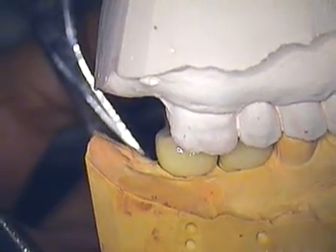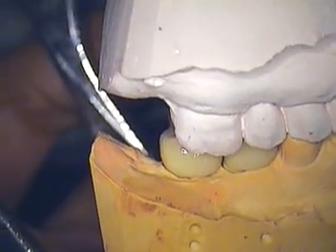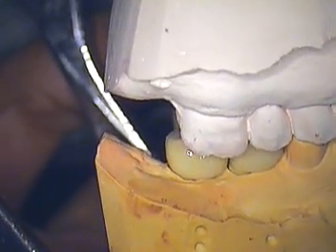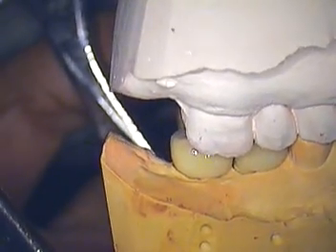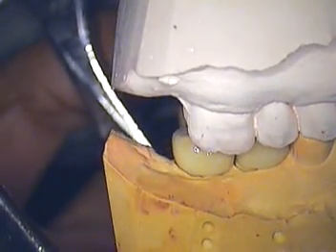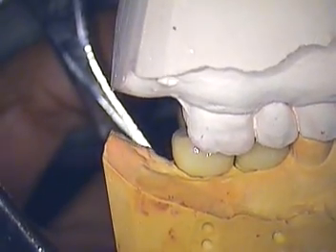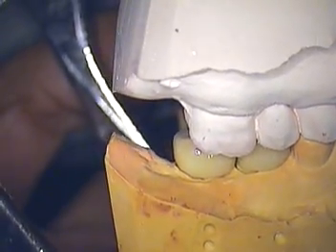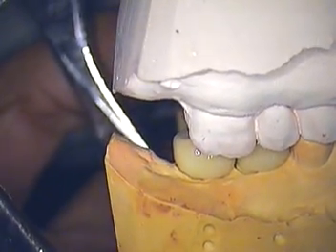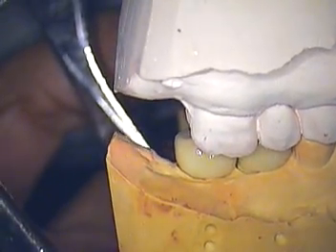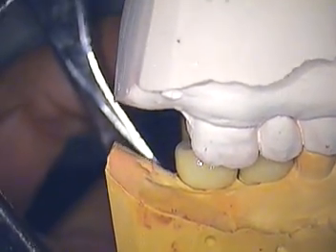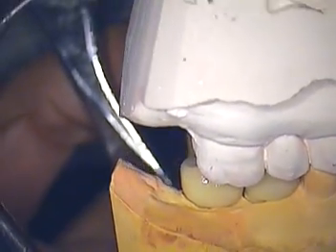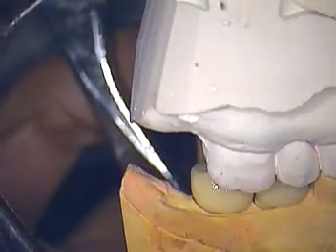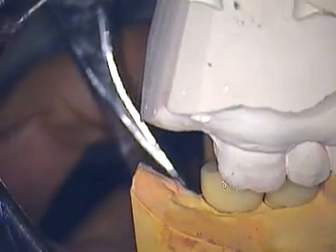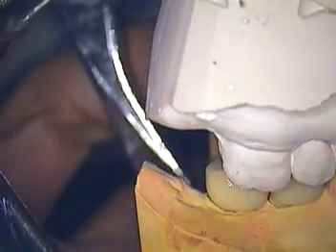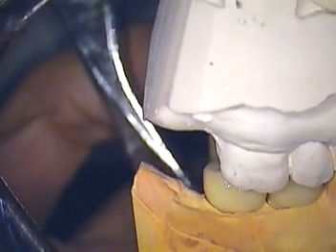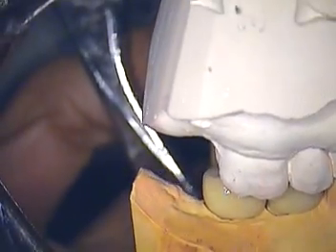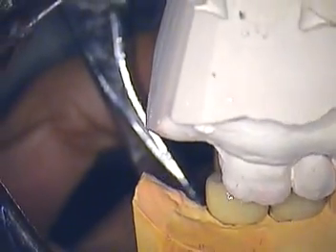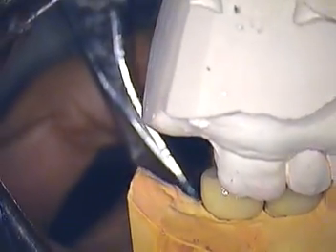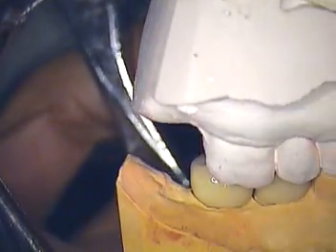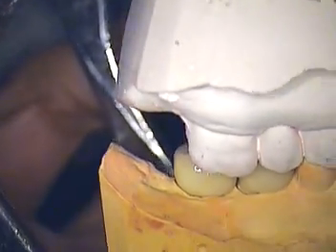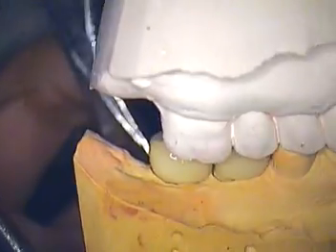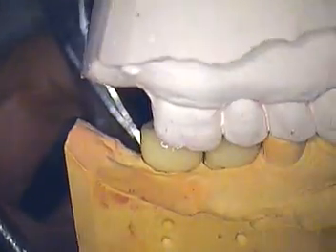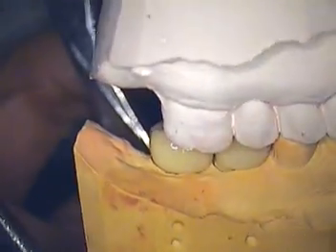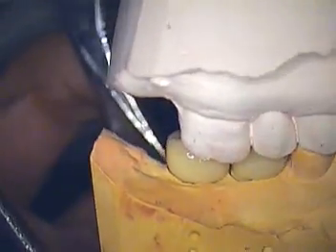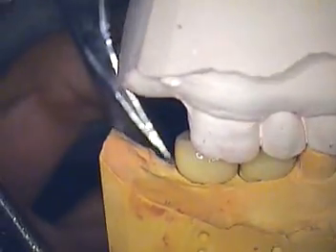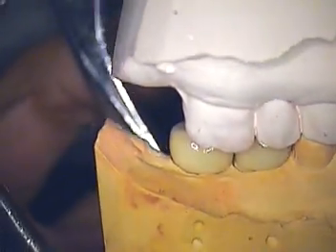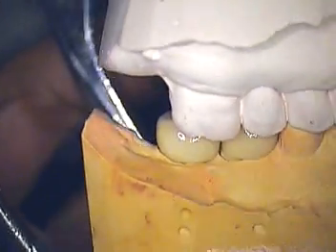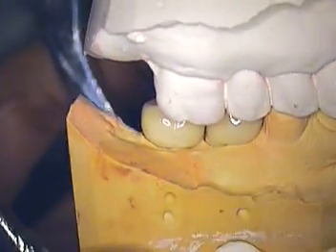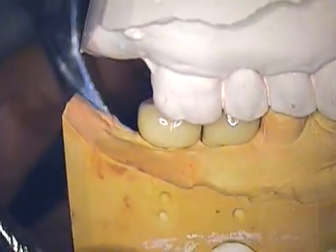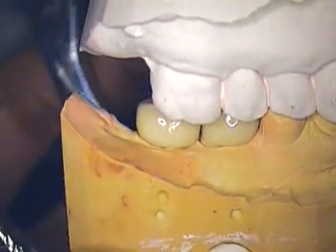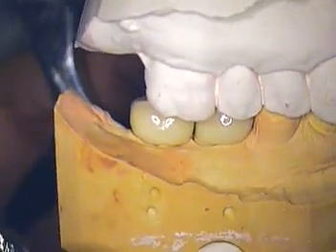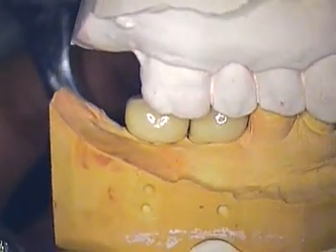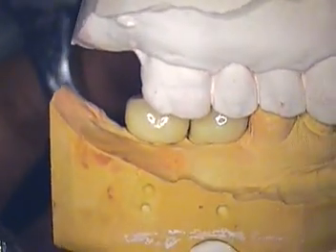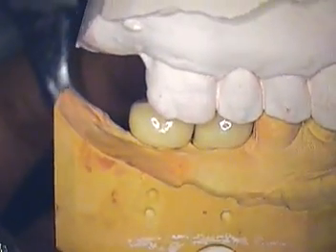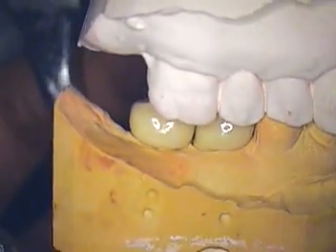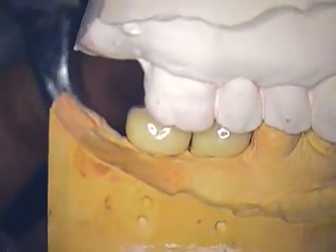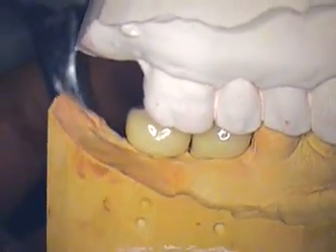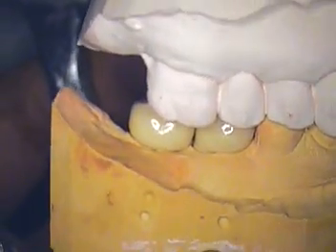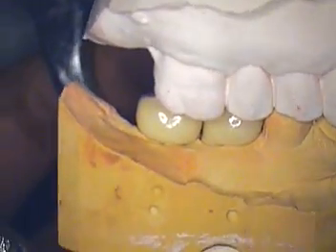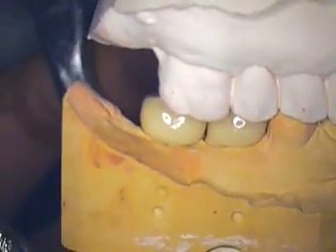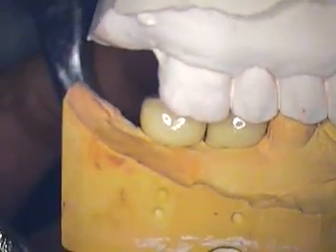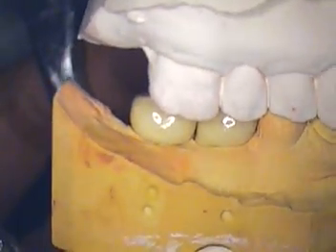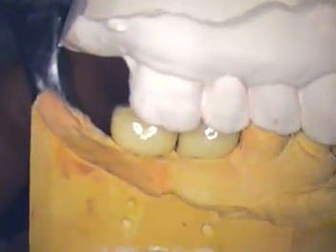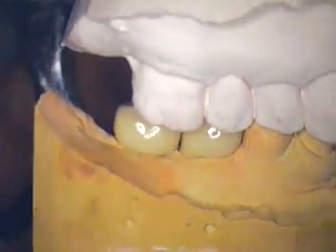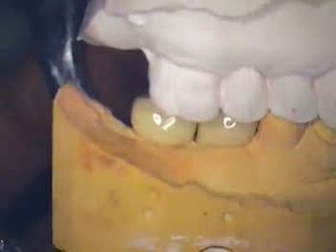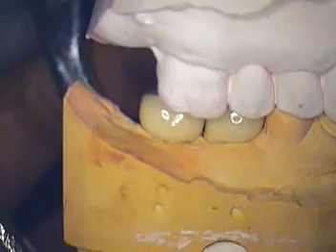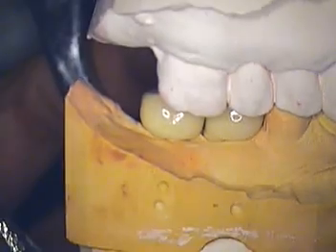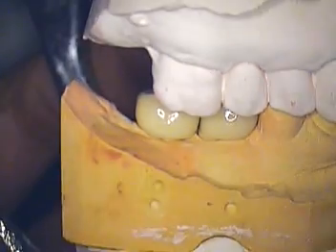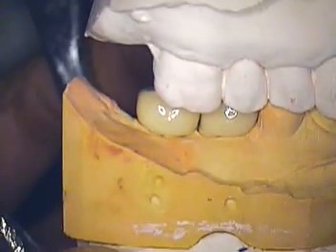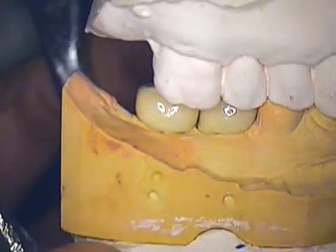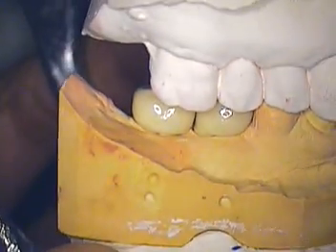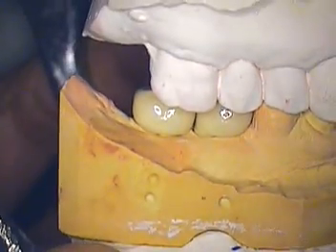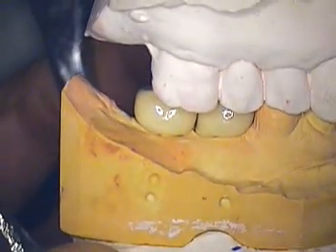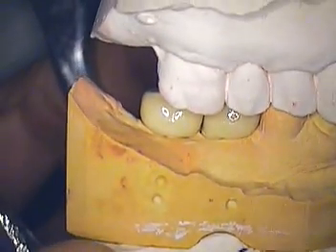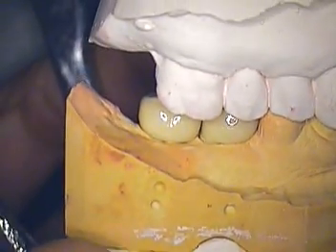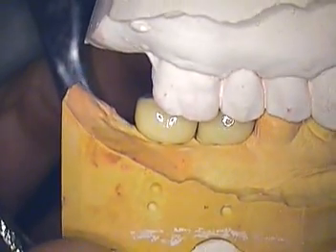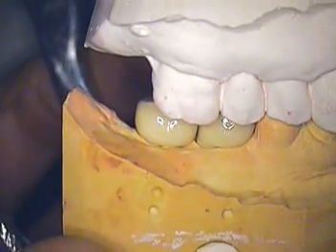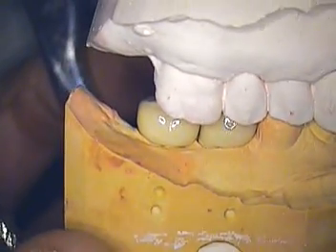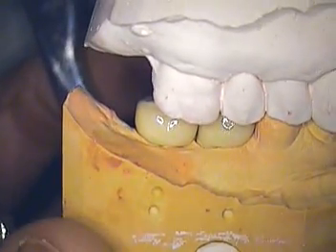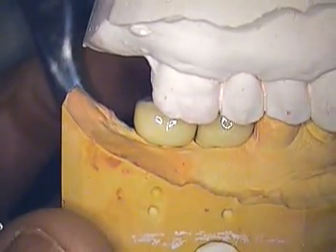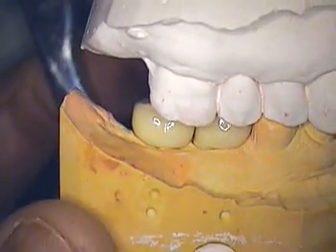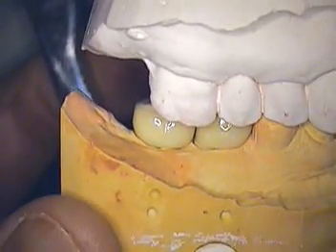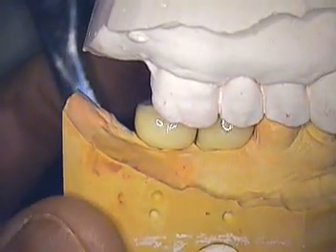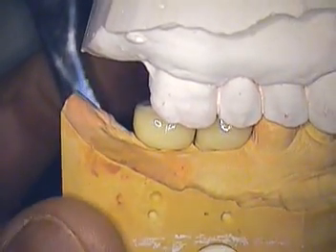Hi everyone, Dr. Jerry Cuomo here in Boca Raton, once again with a bone level case.